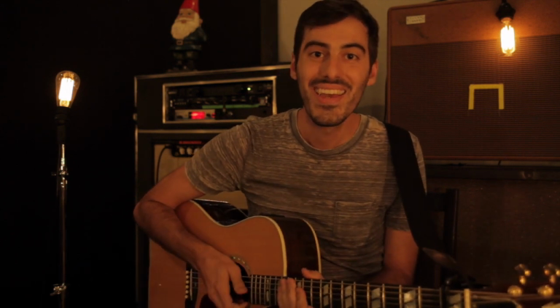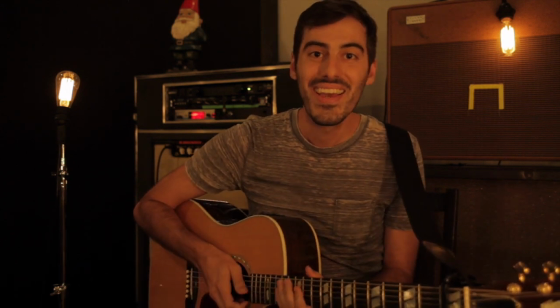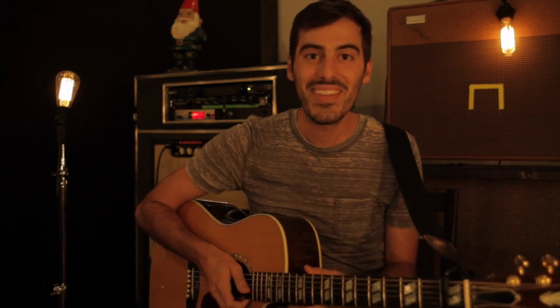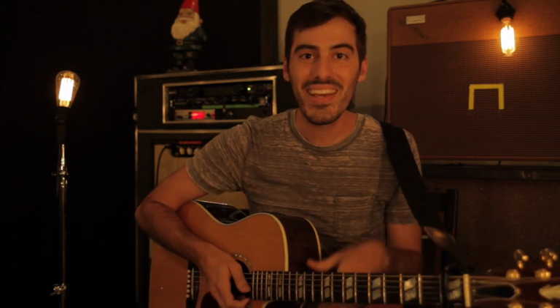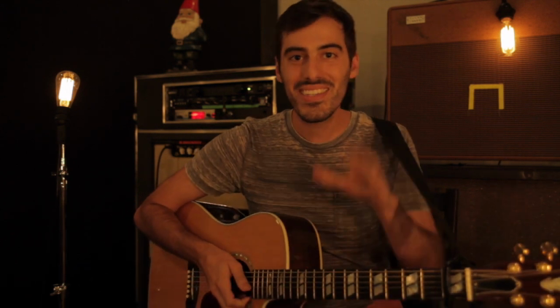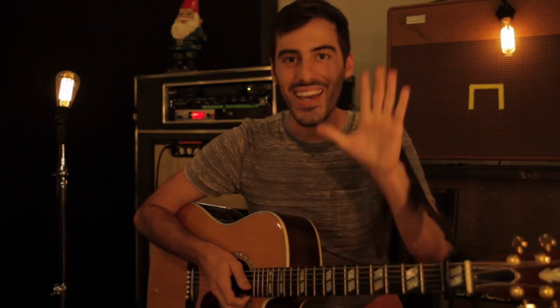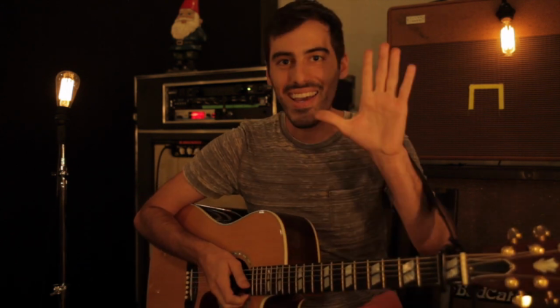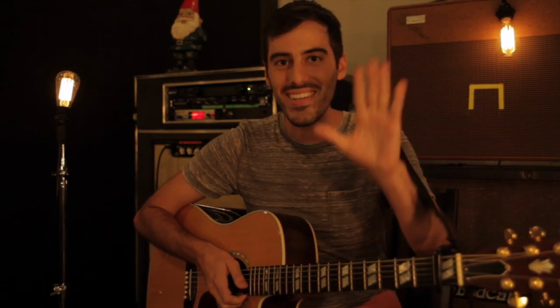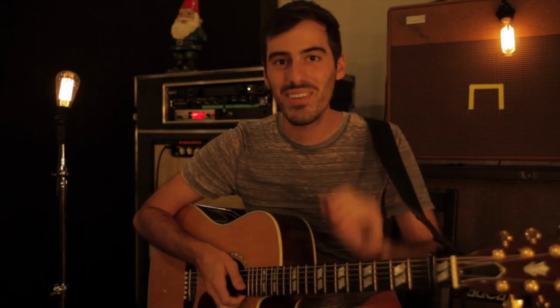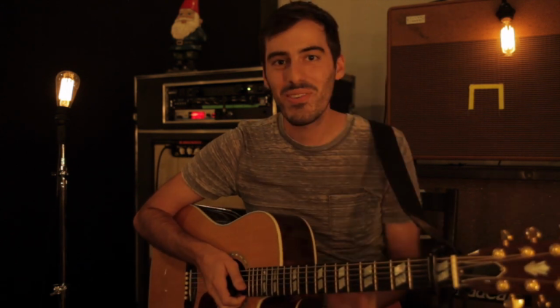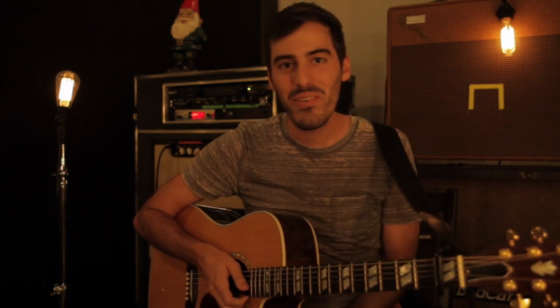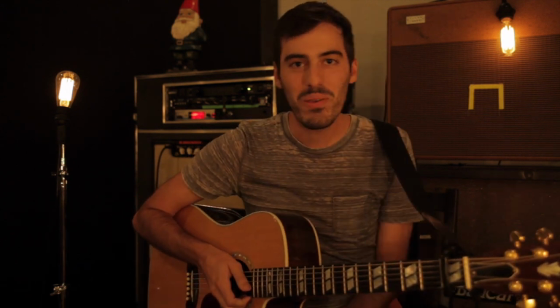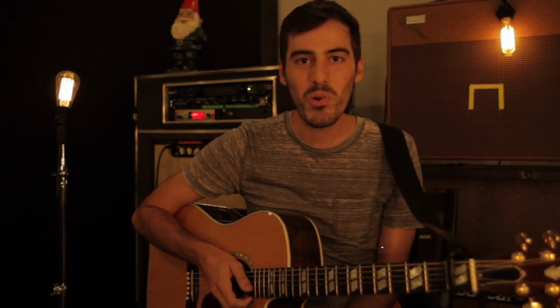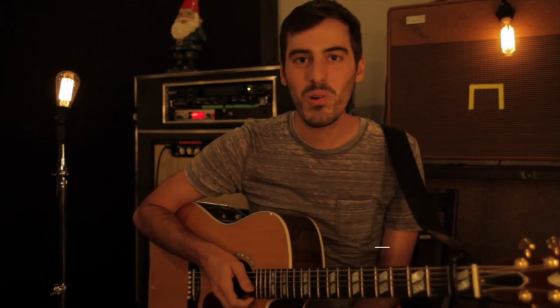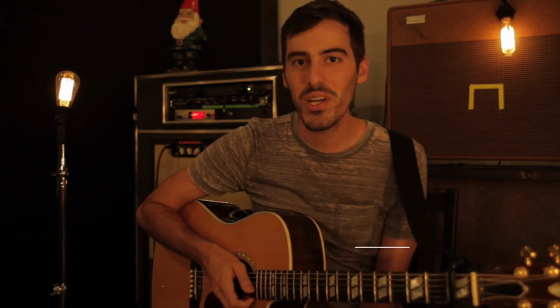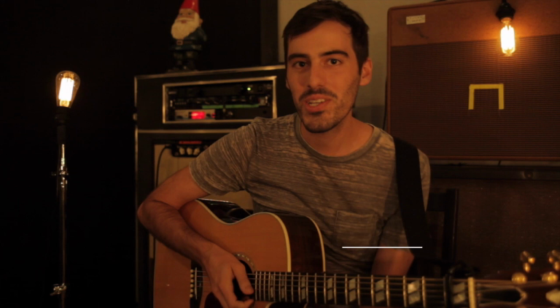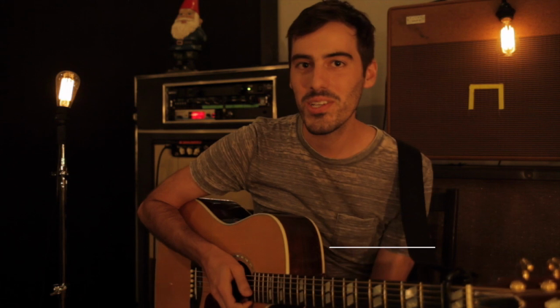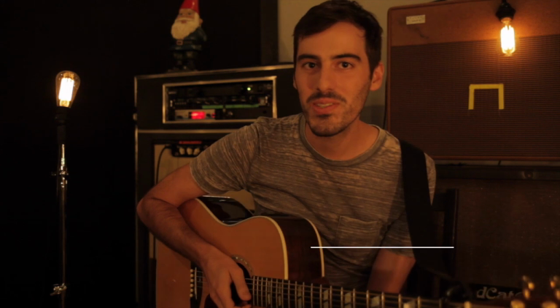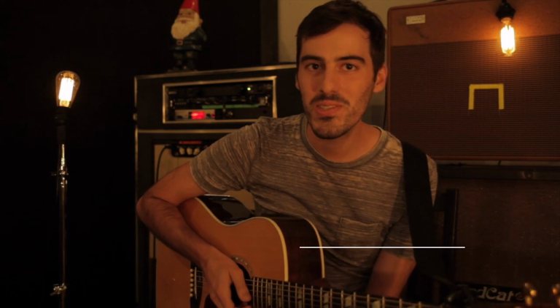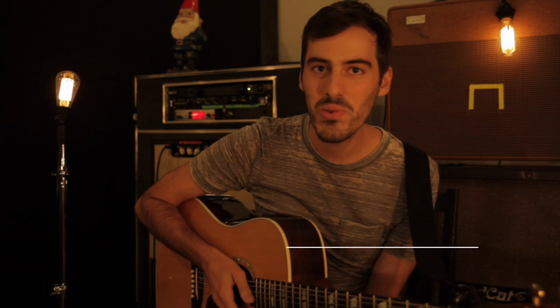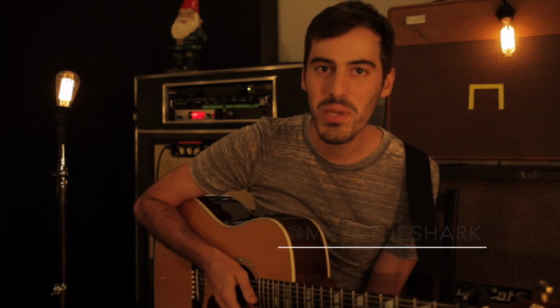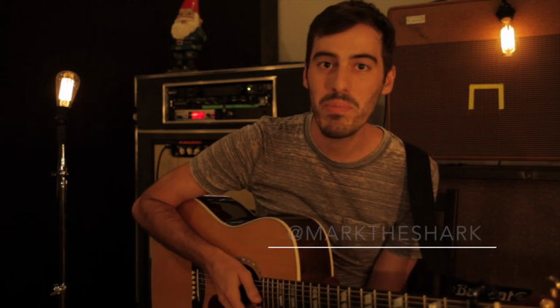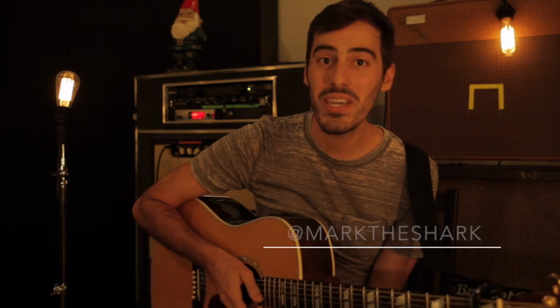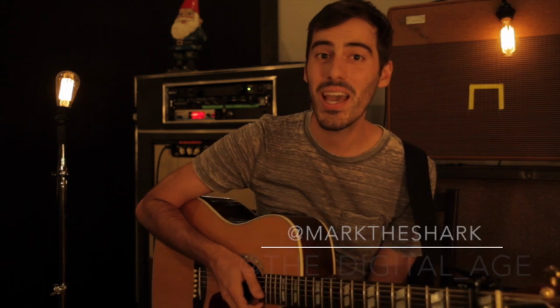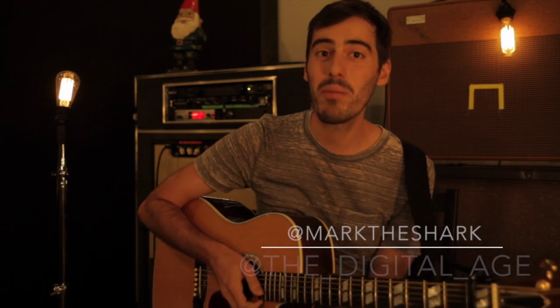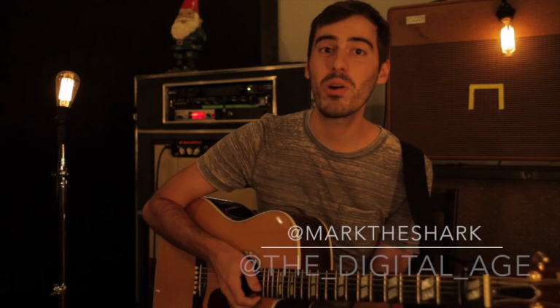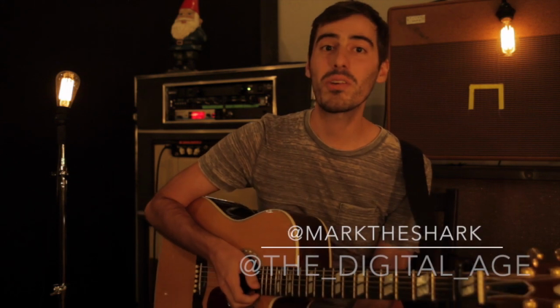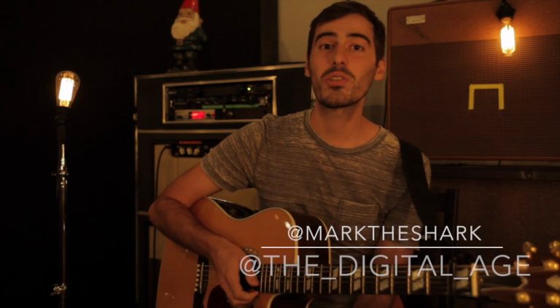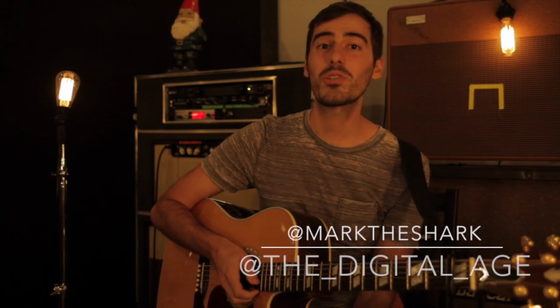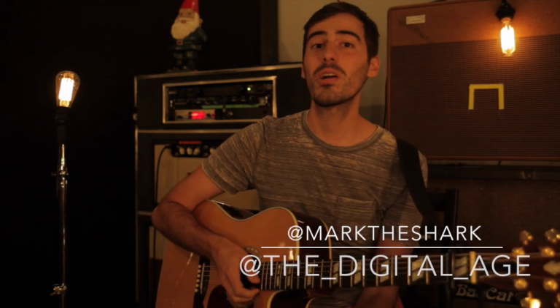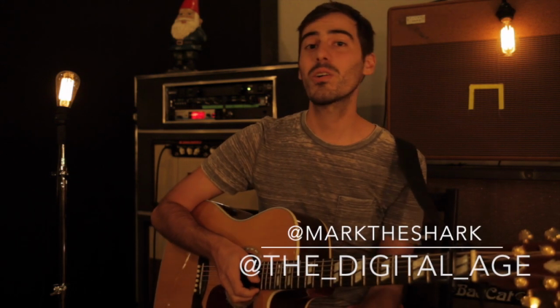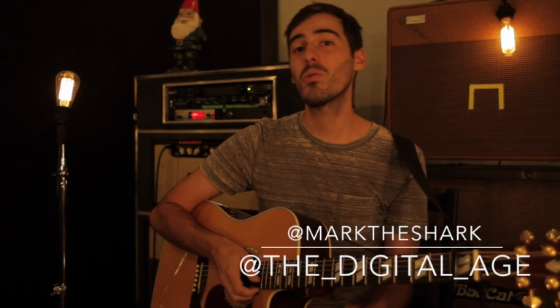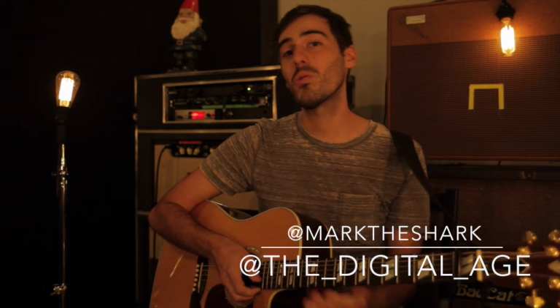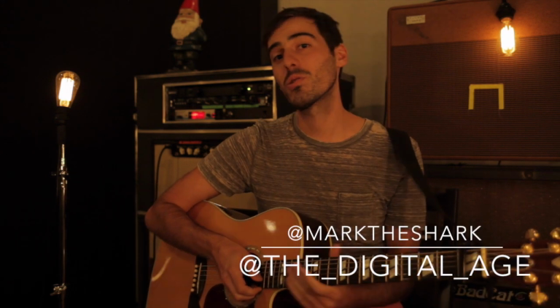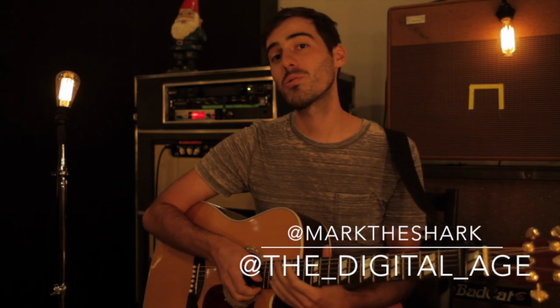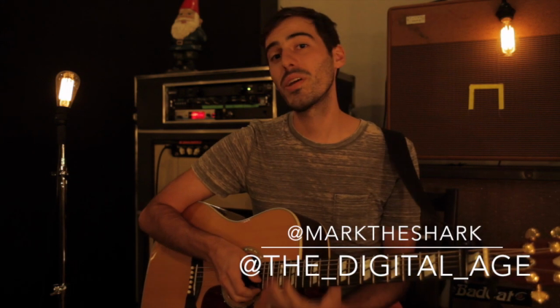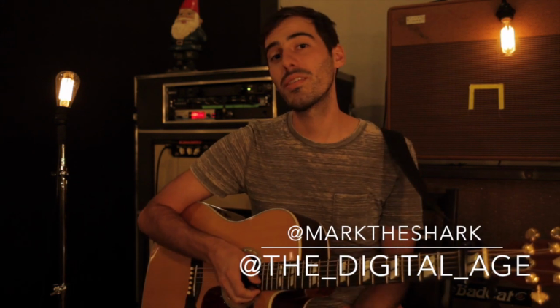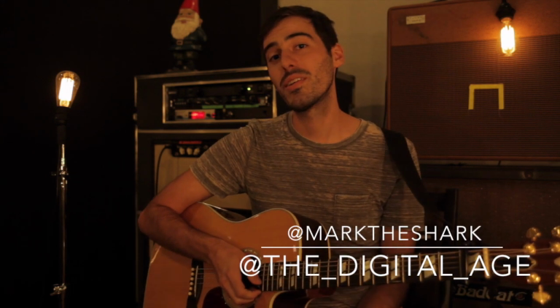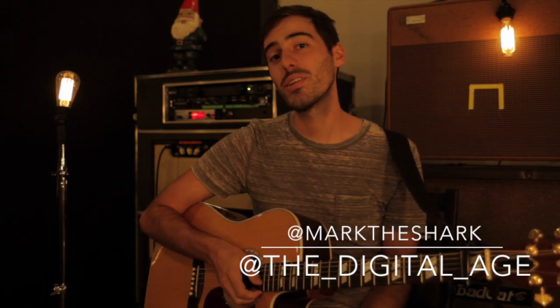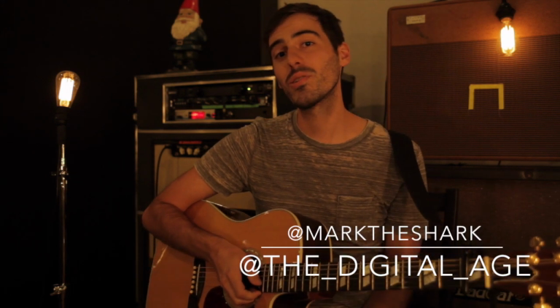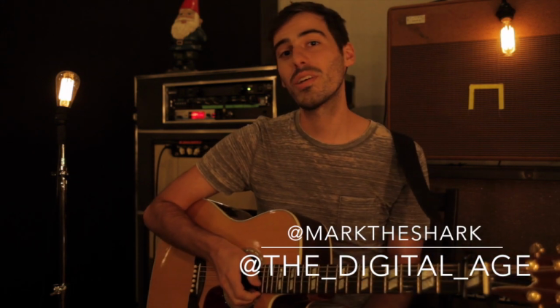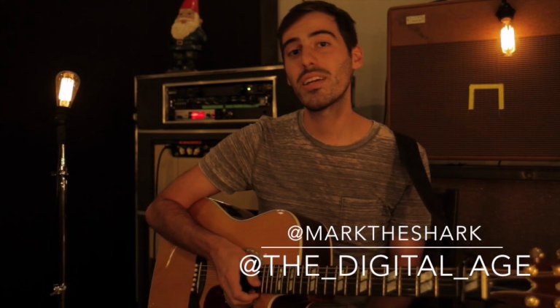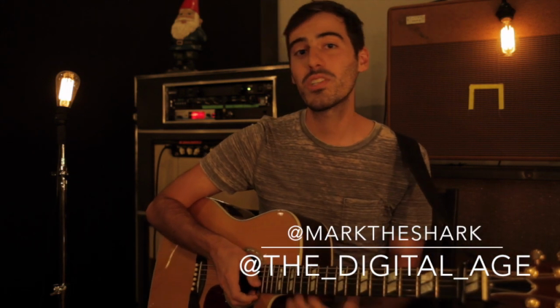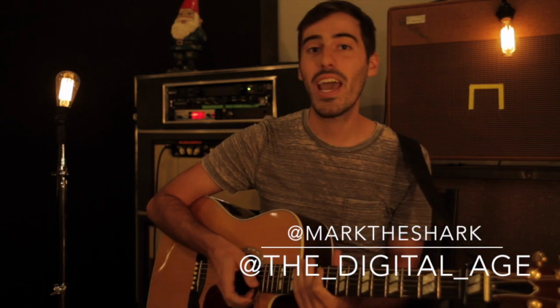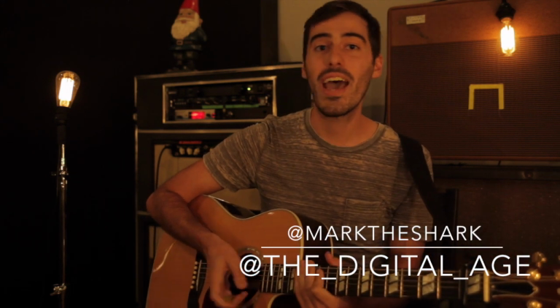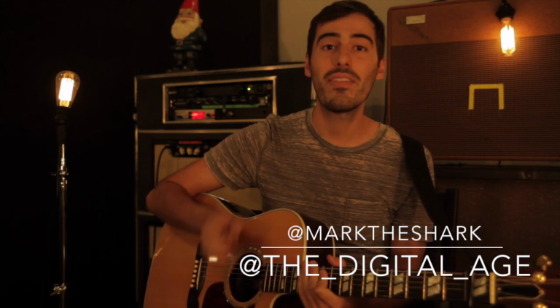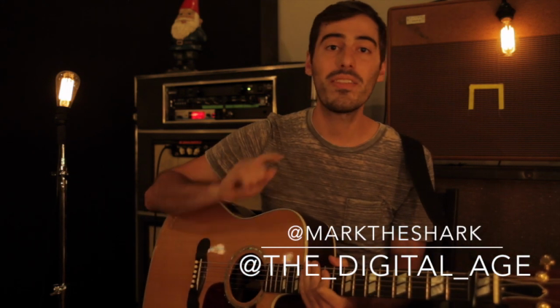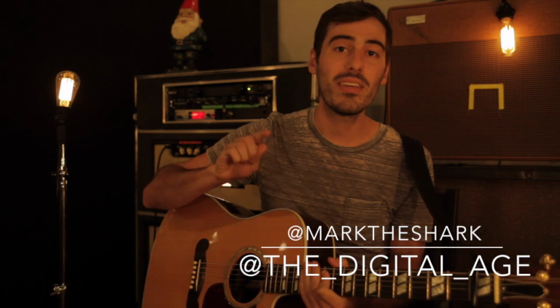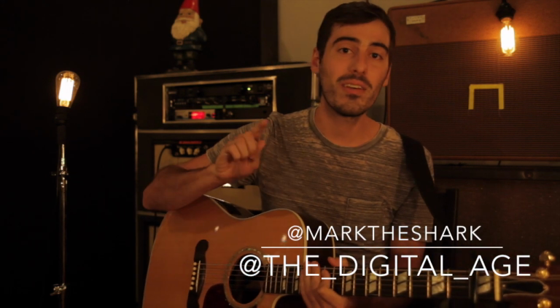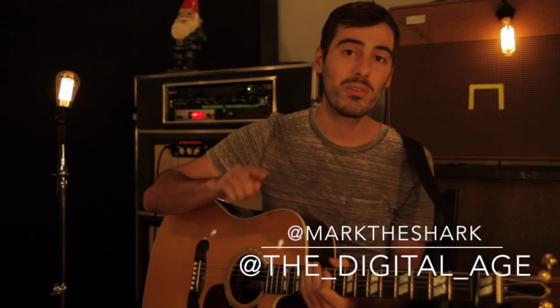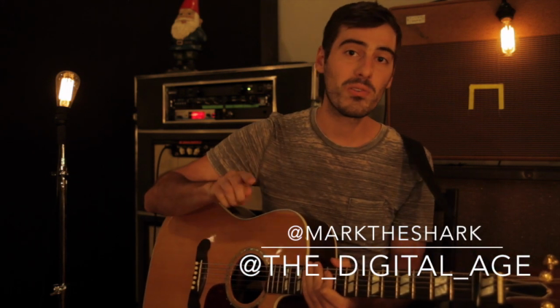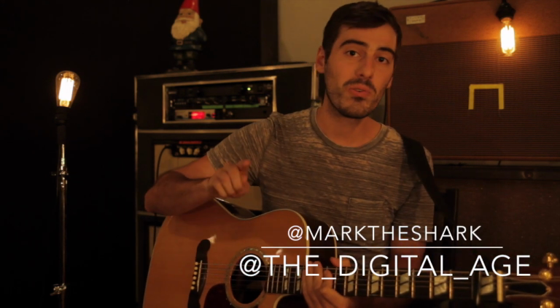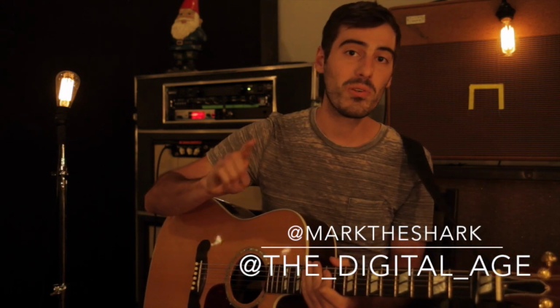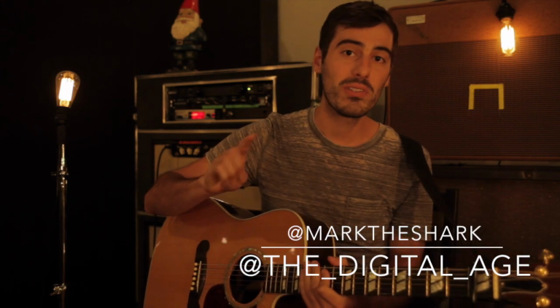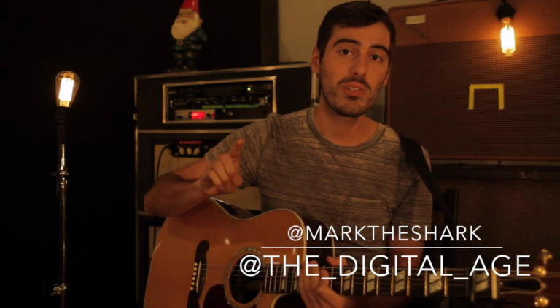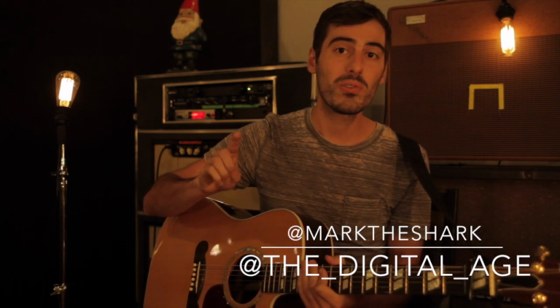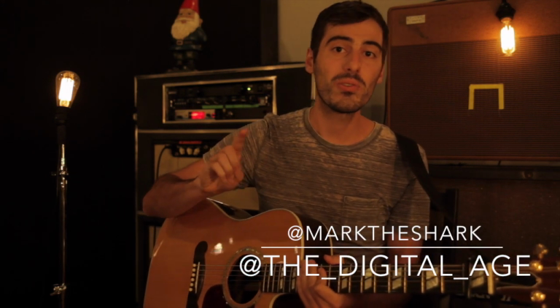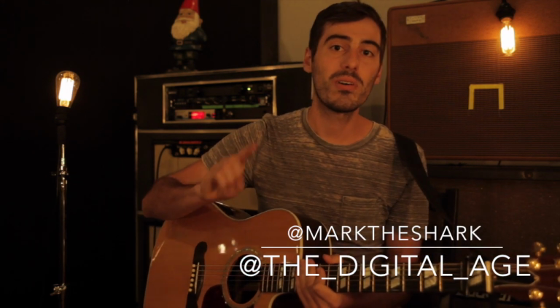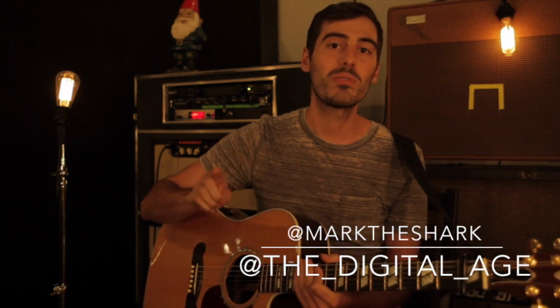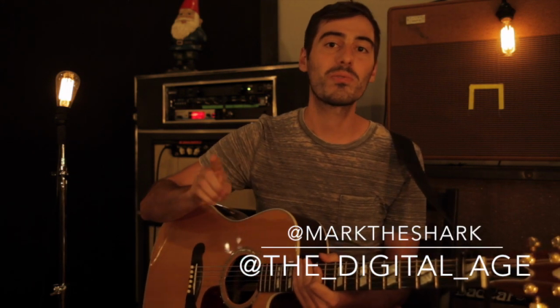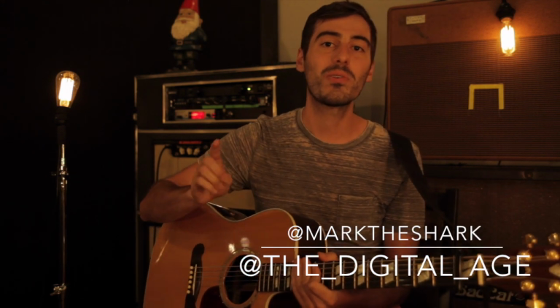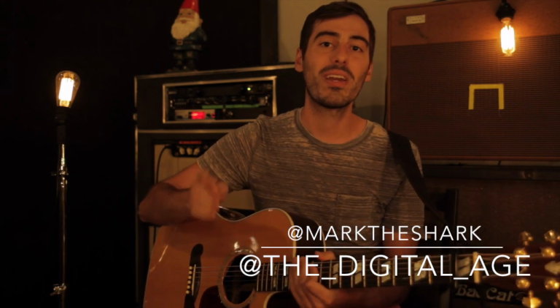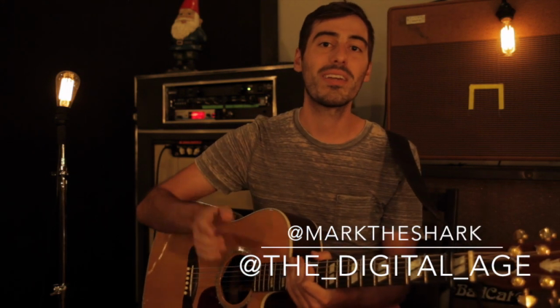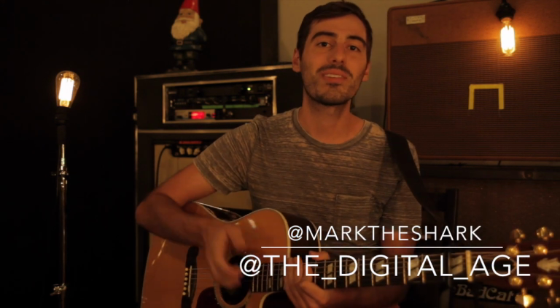Thanks guys! If you have any more questions, tweet me at MarkTheShark or tweet The Digital Age at the_digital_age.